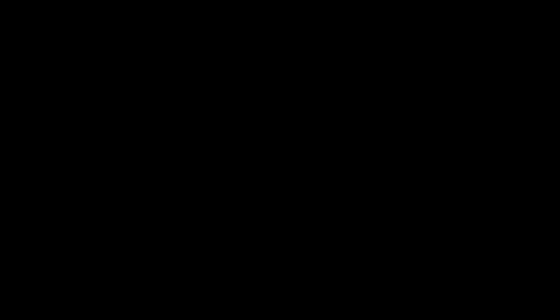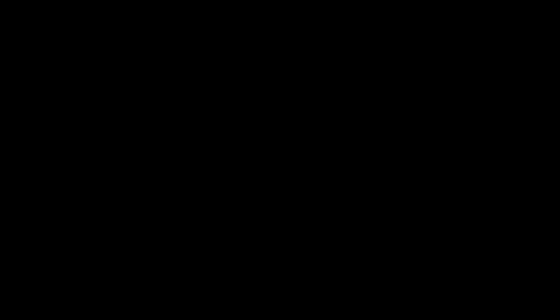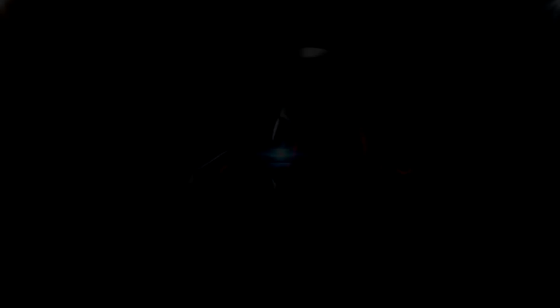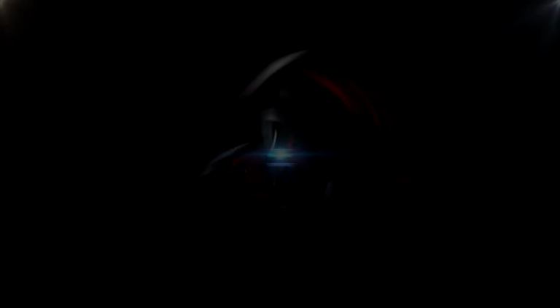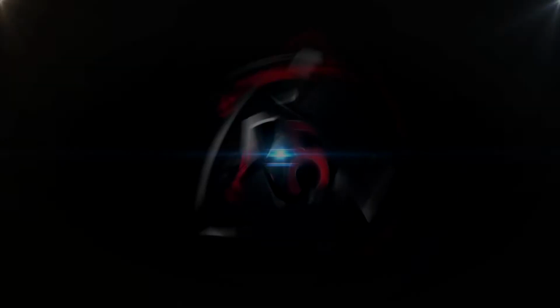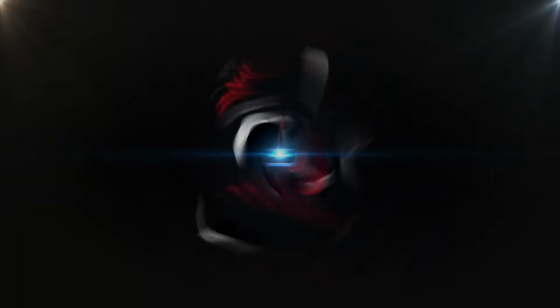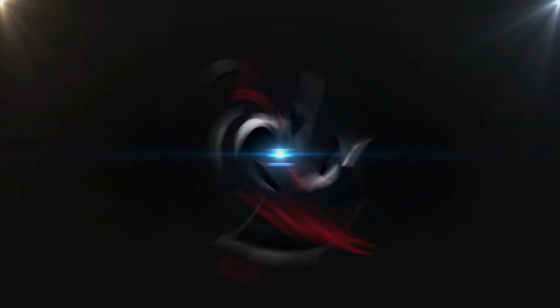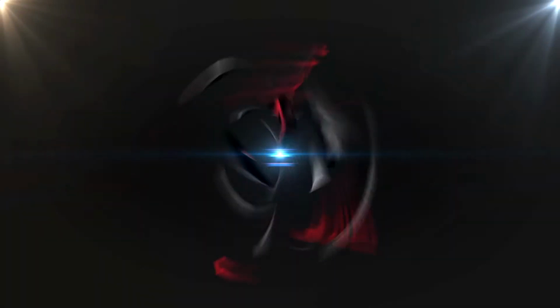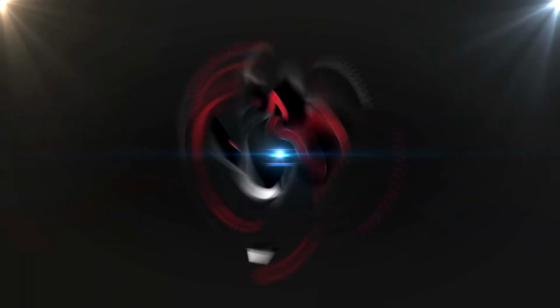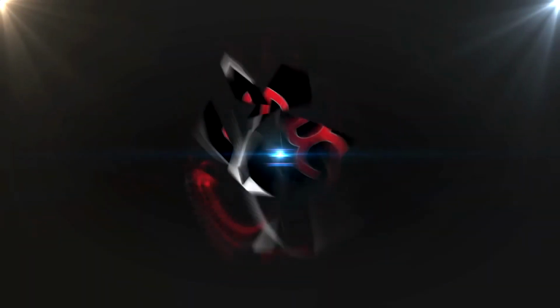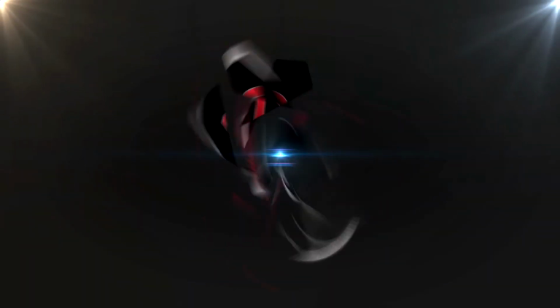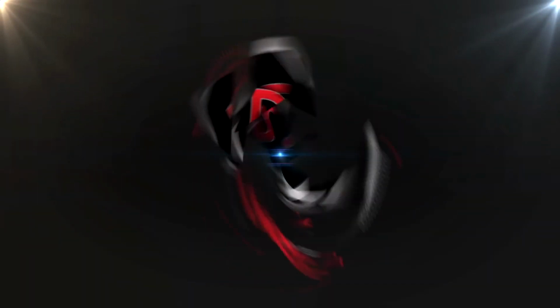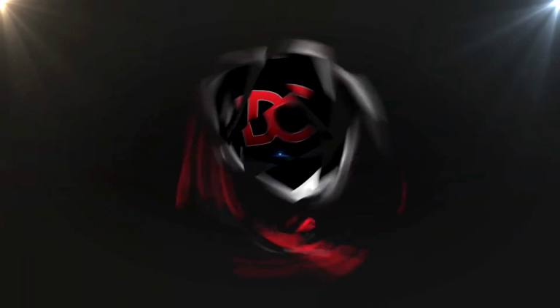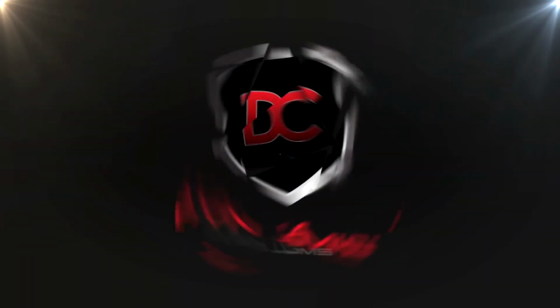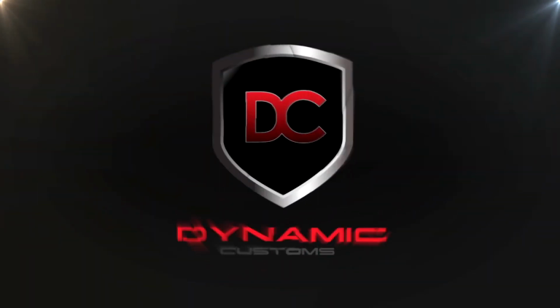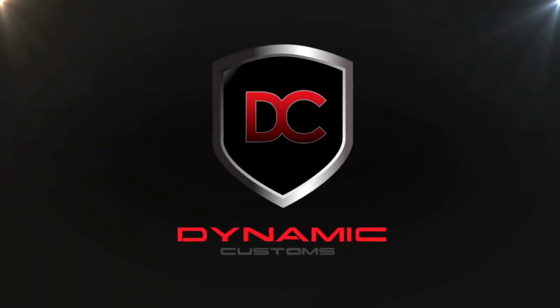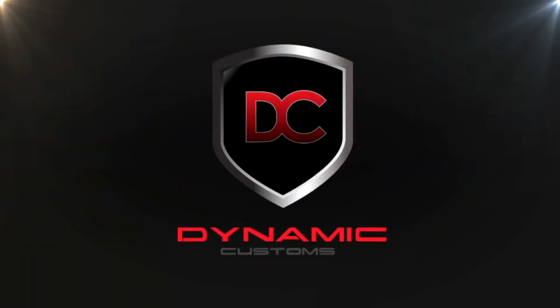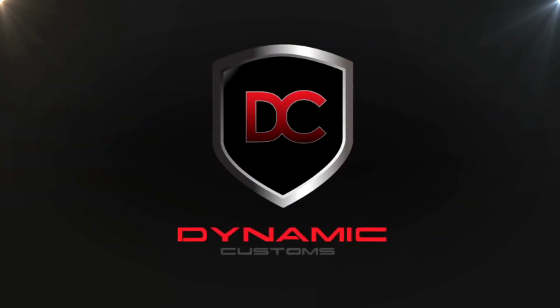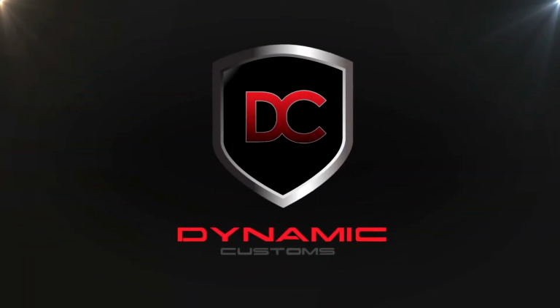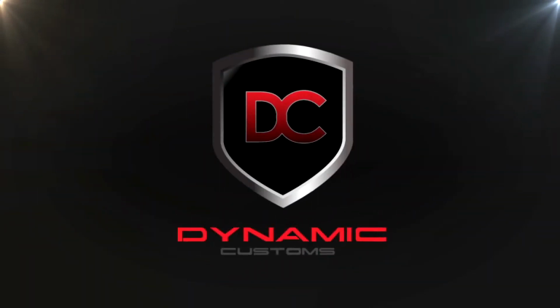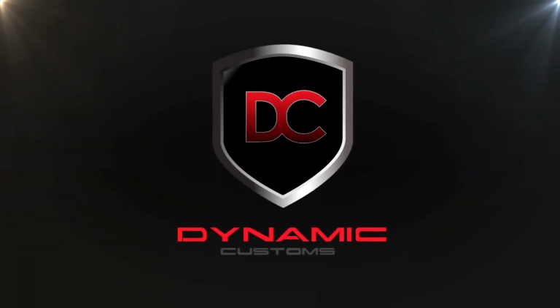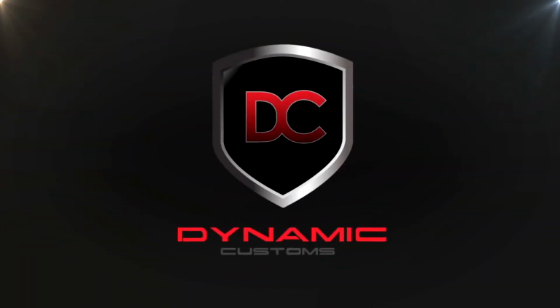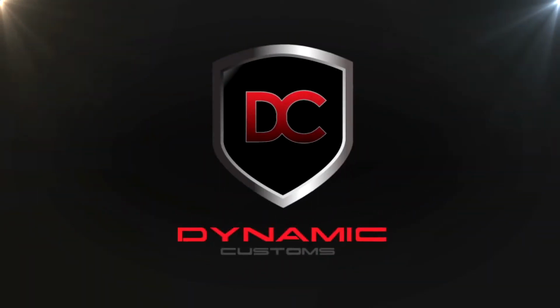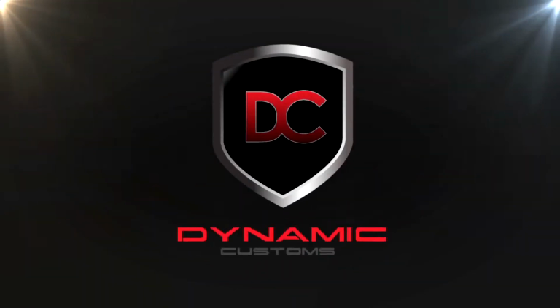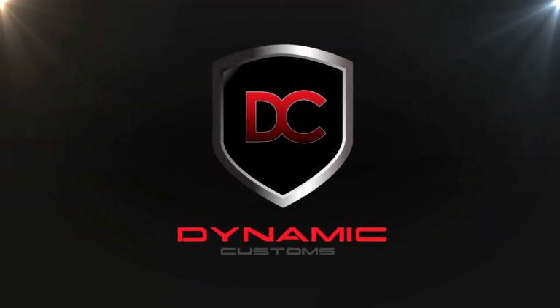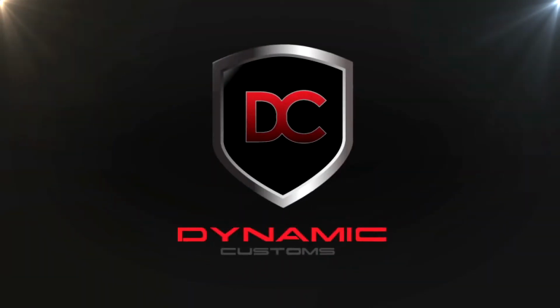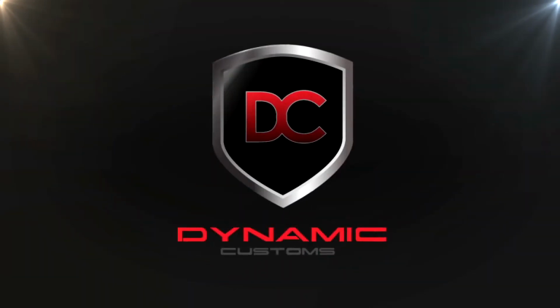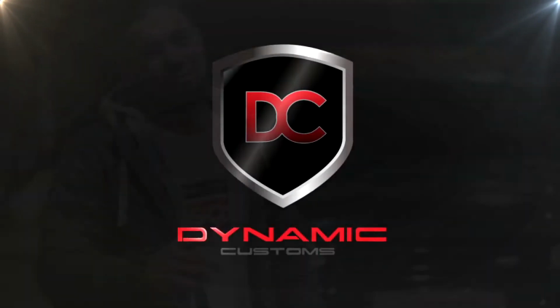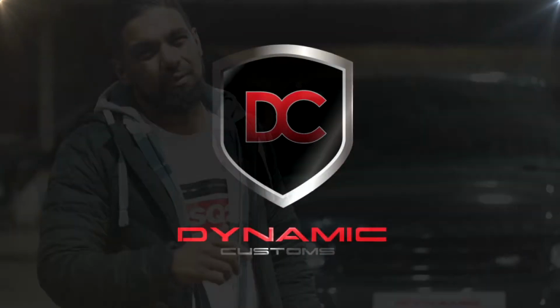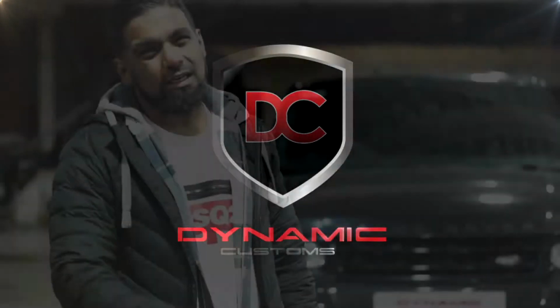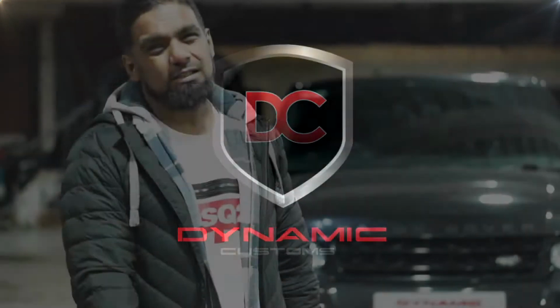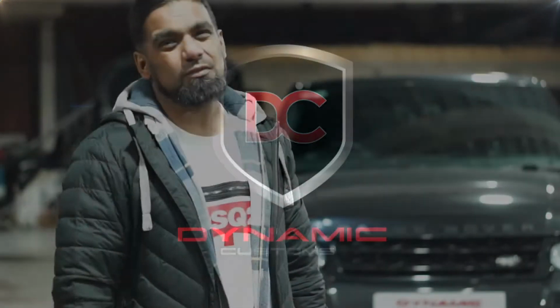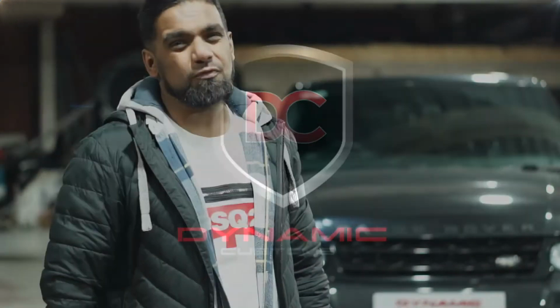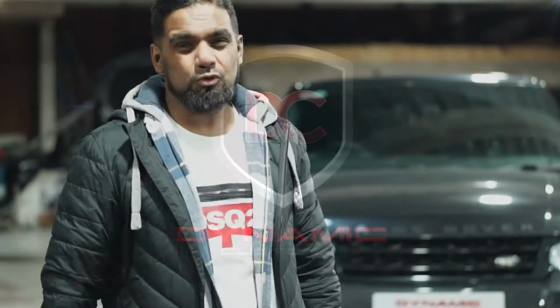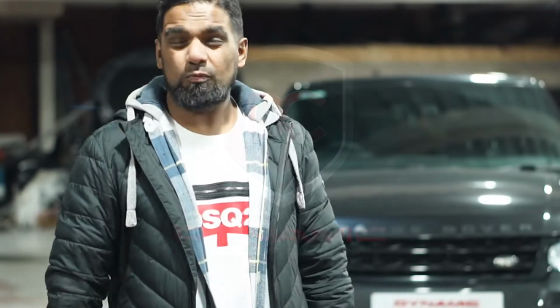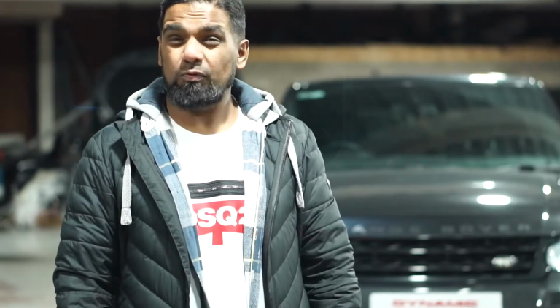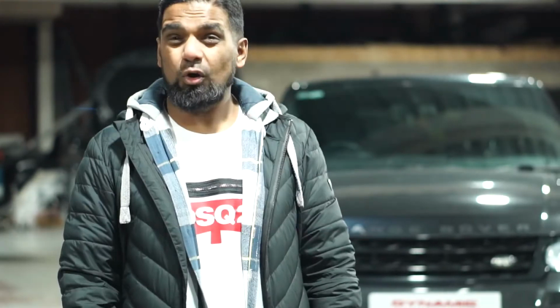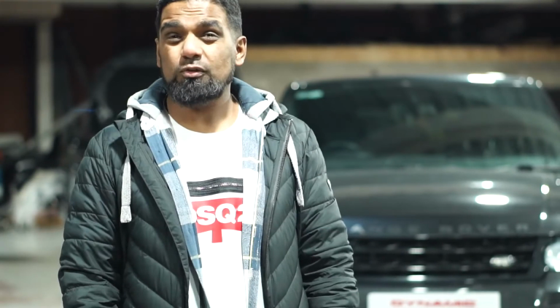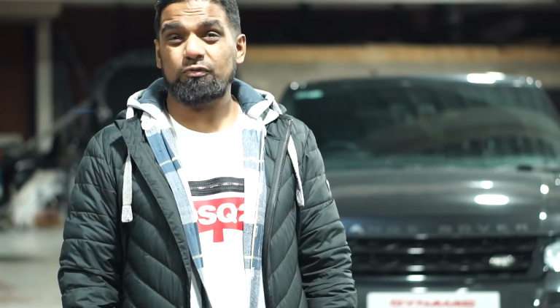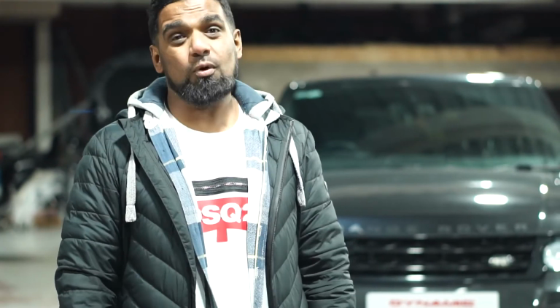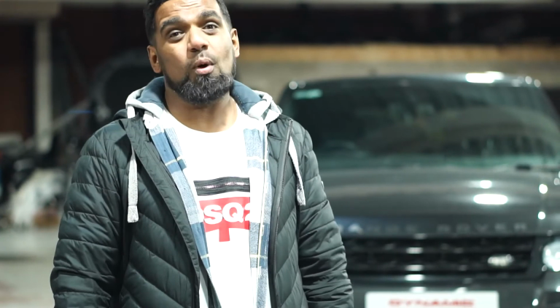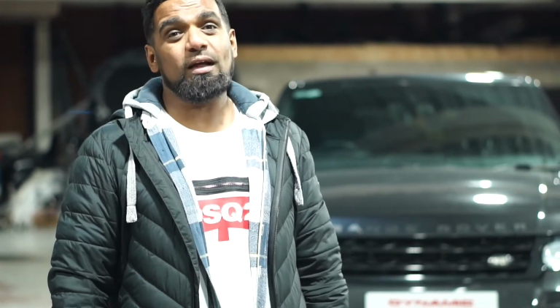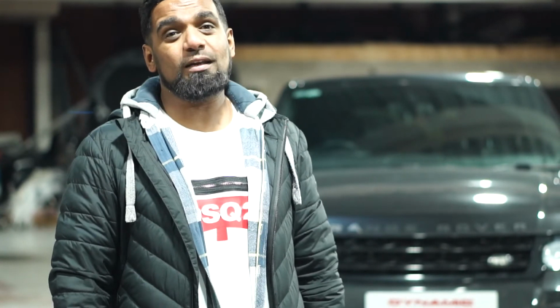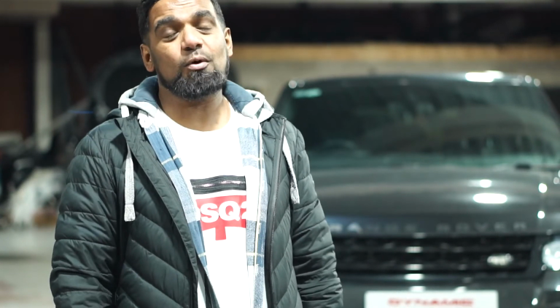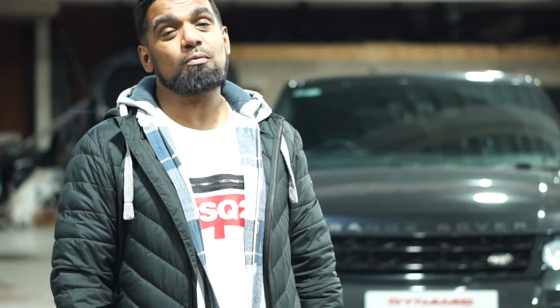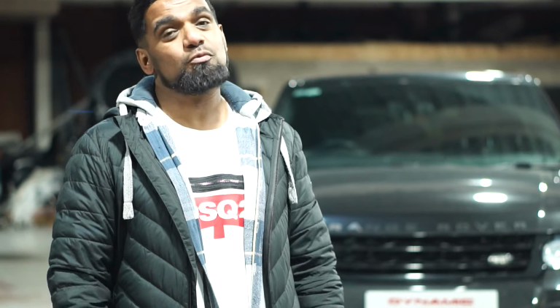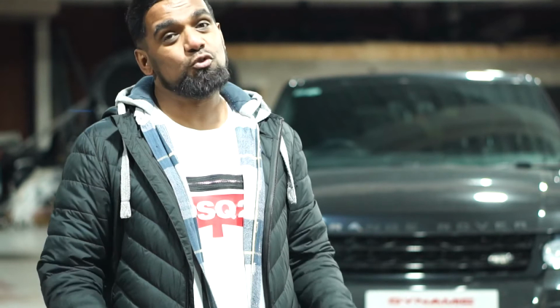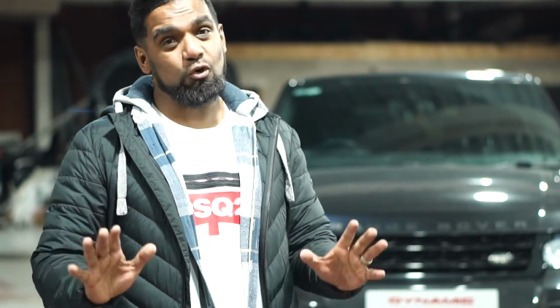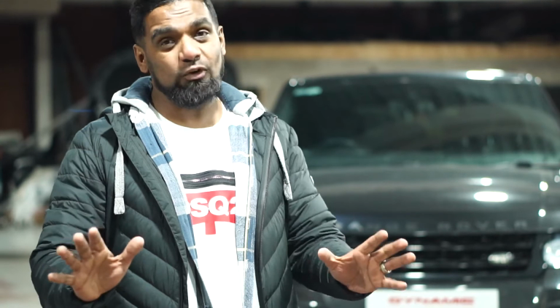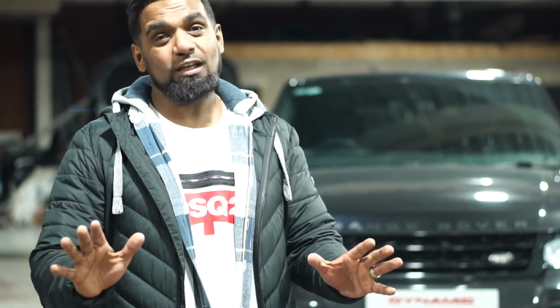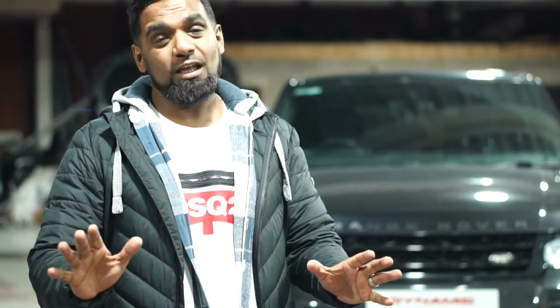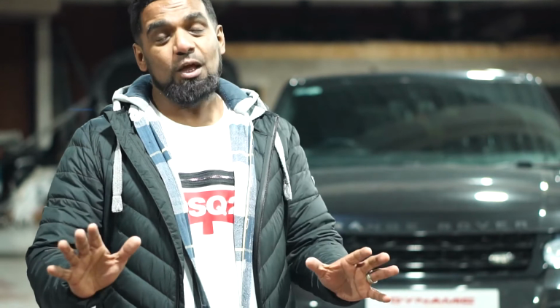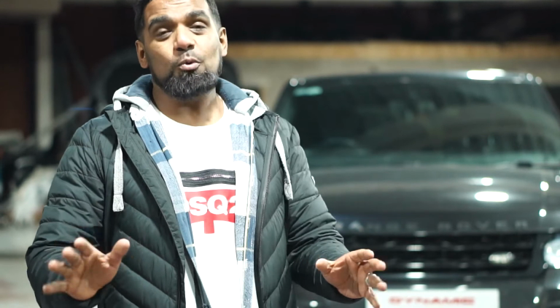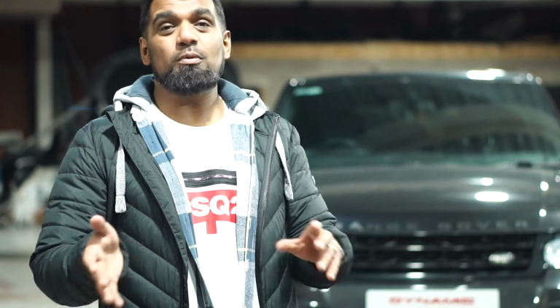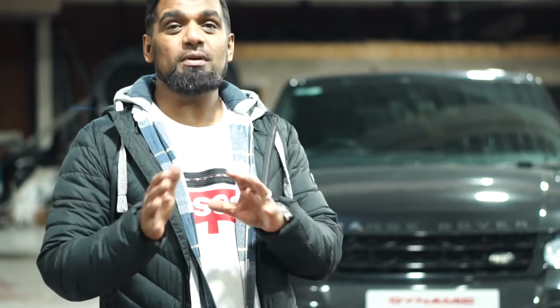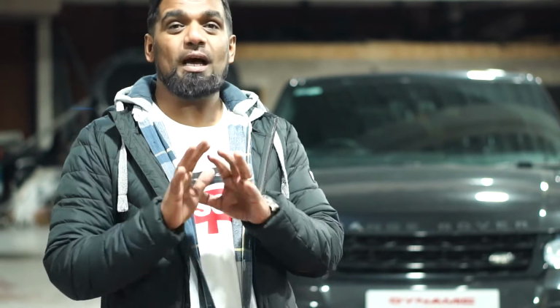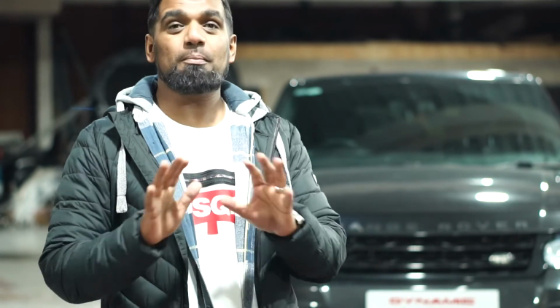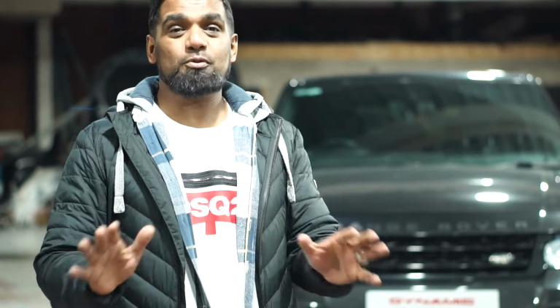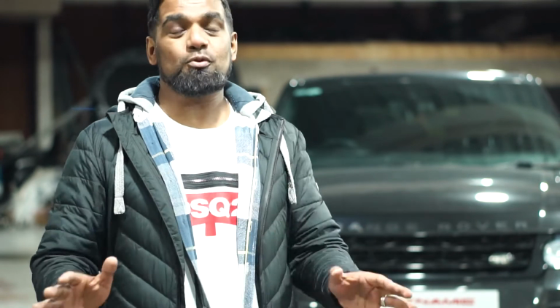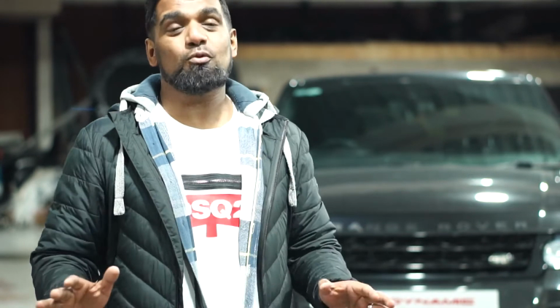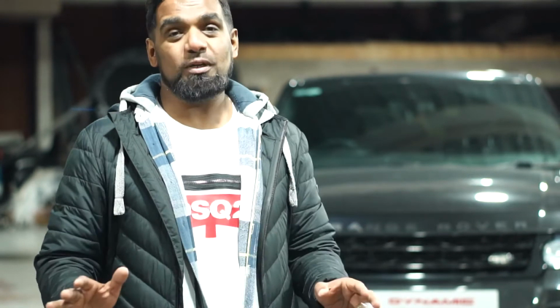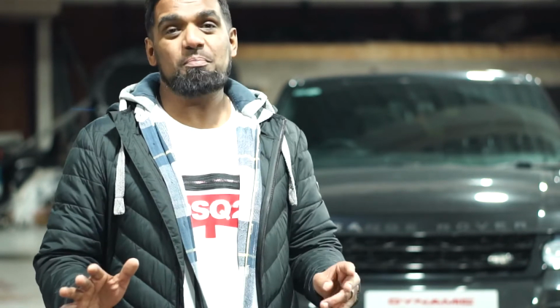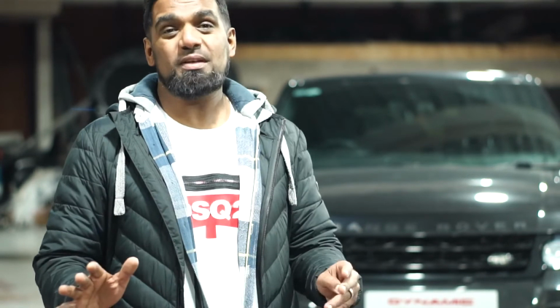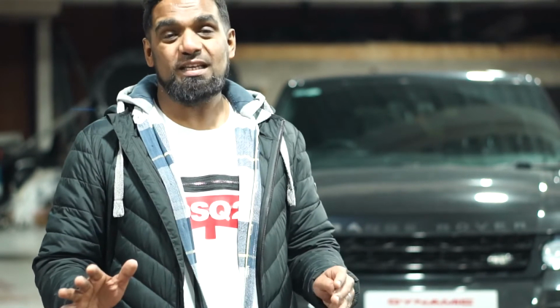Hi, welcome back to Dynamic Customs. You guys have been asking for some vlogs for a while now. I'm sorry, we've been absolutely busy.